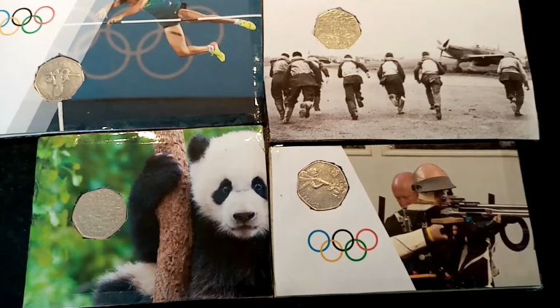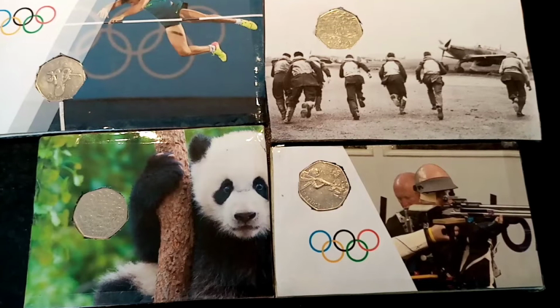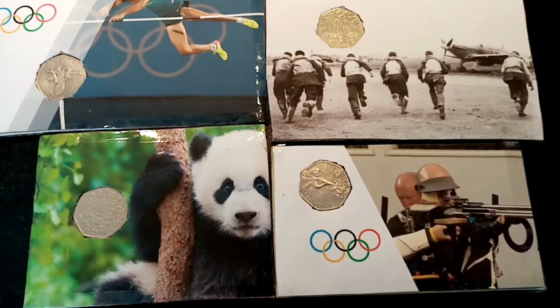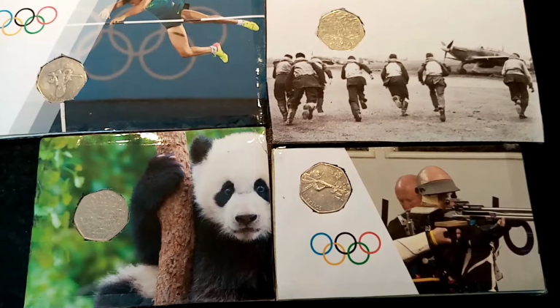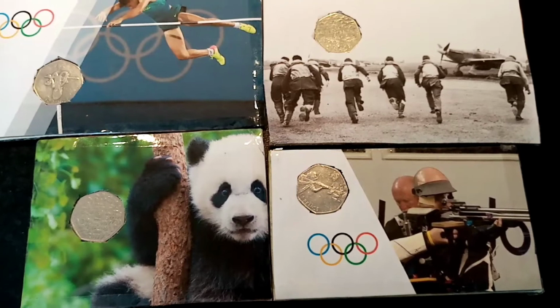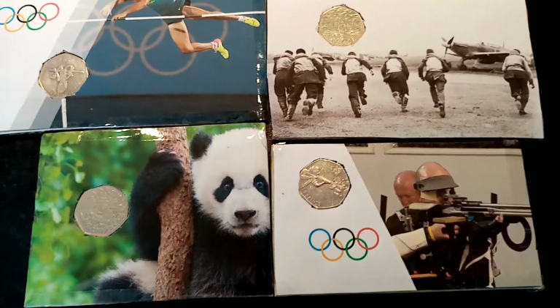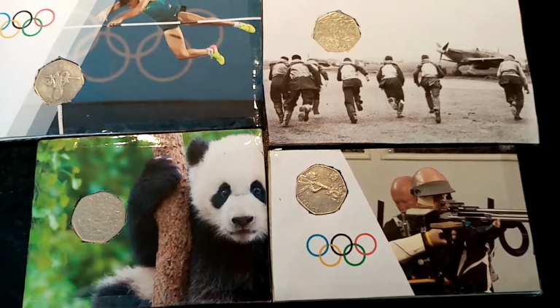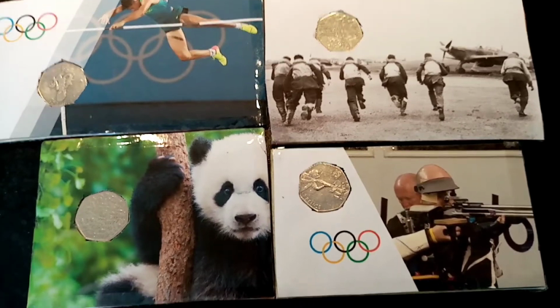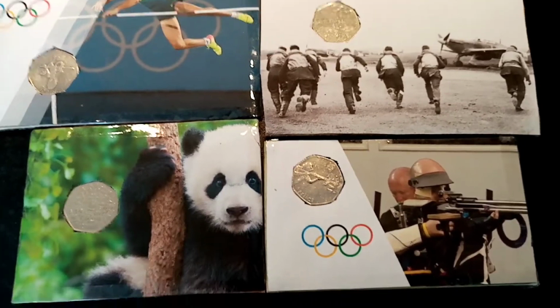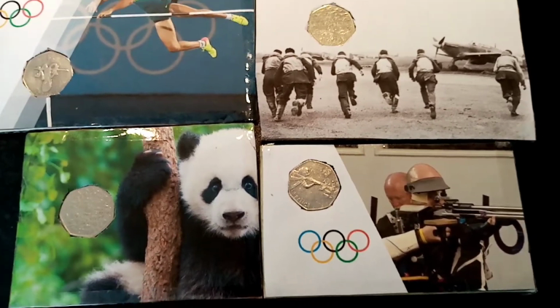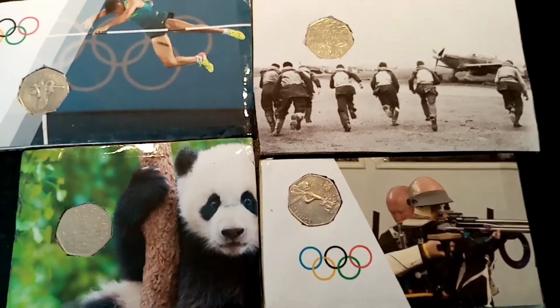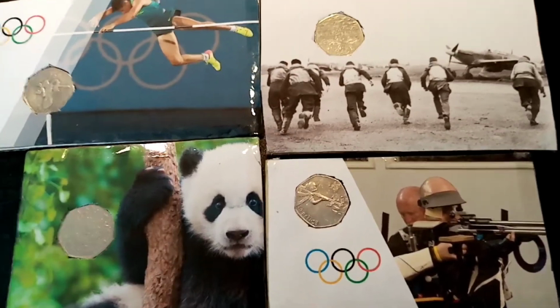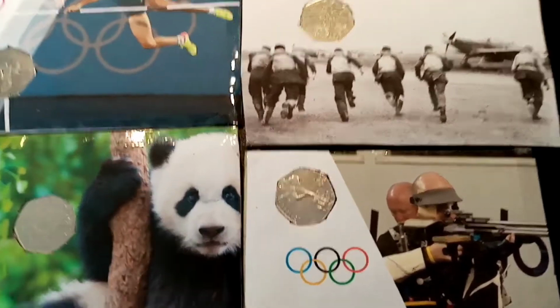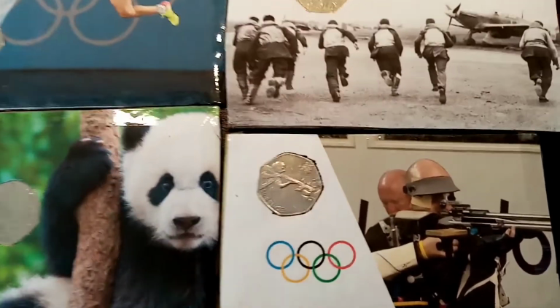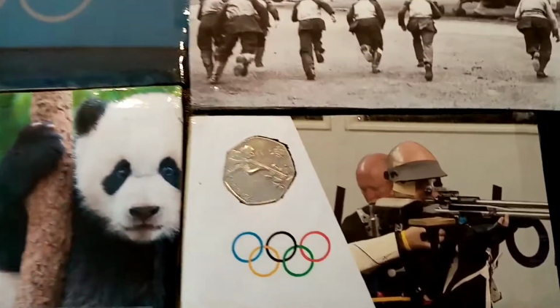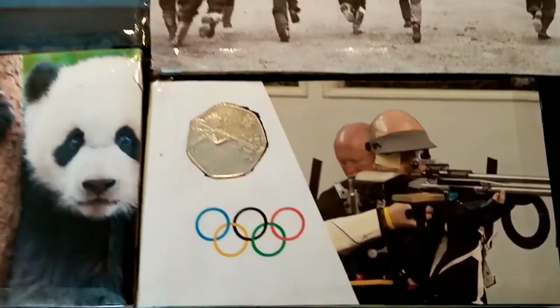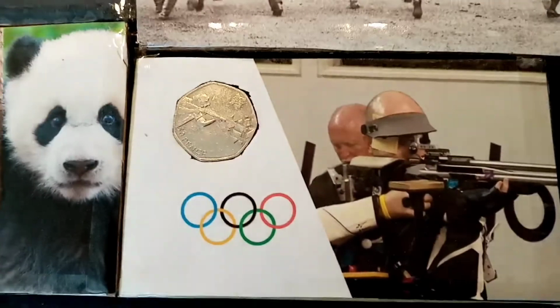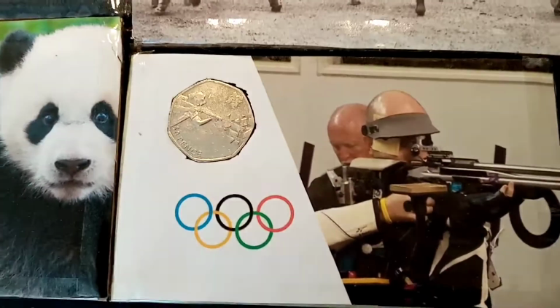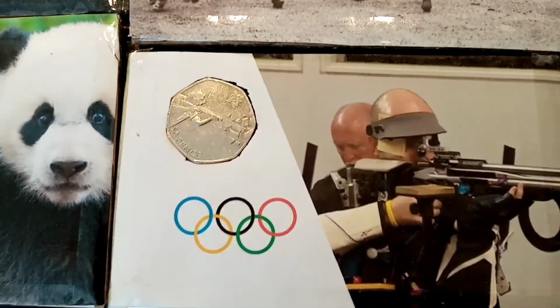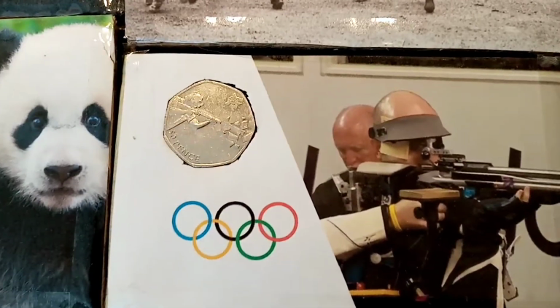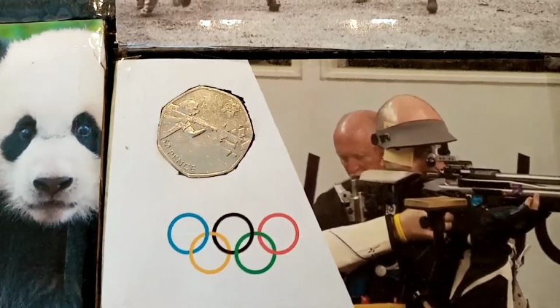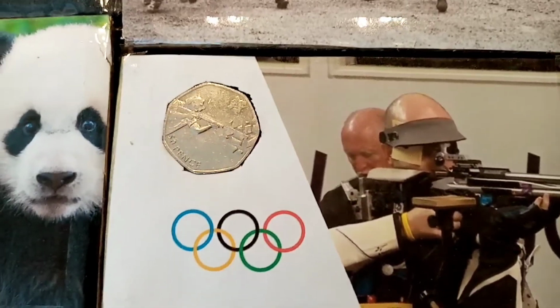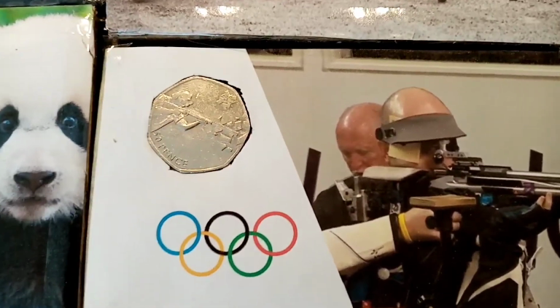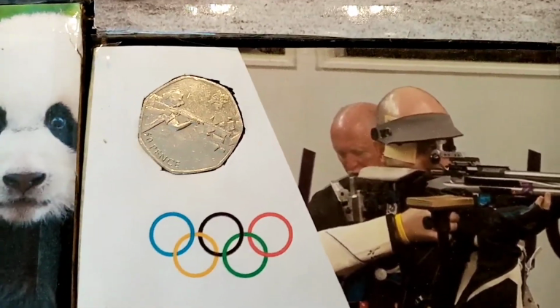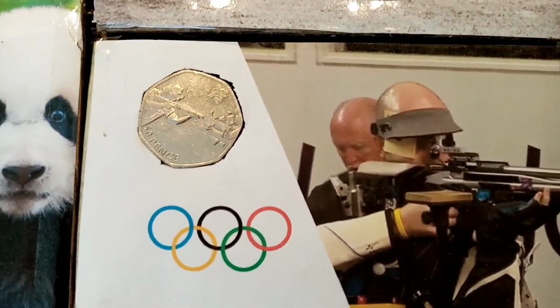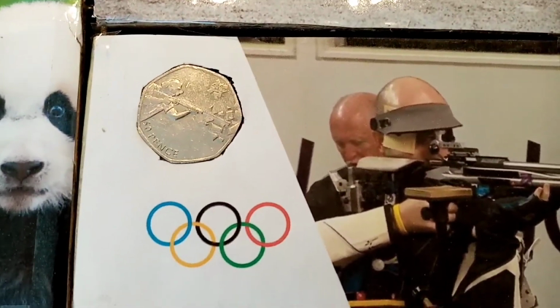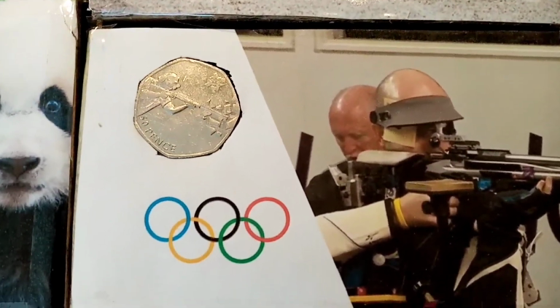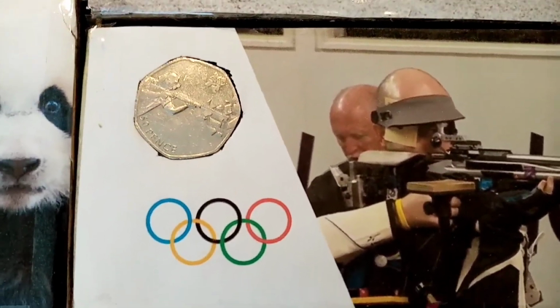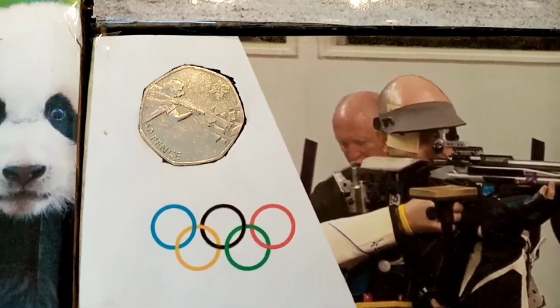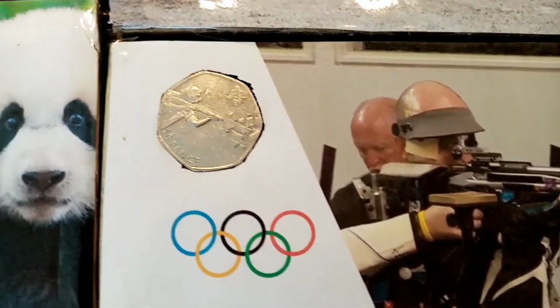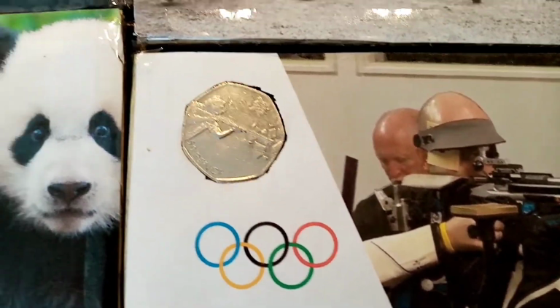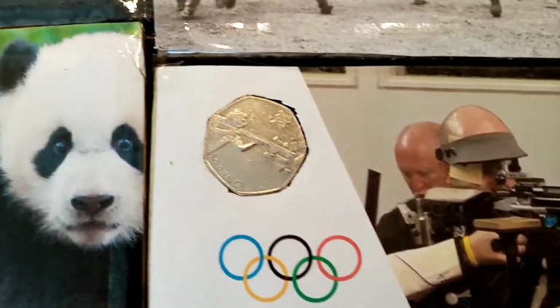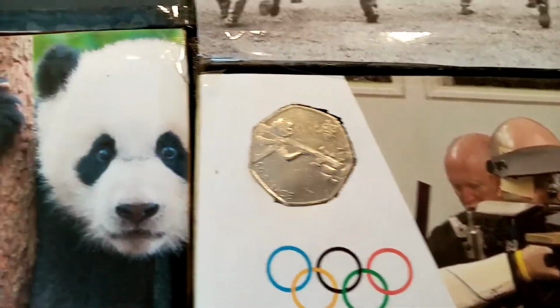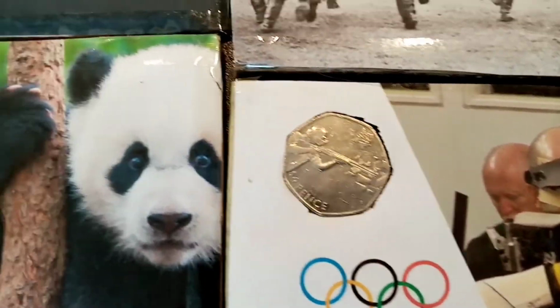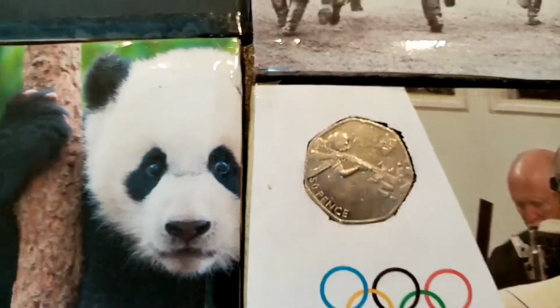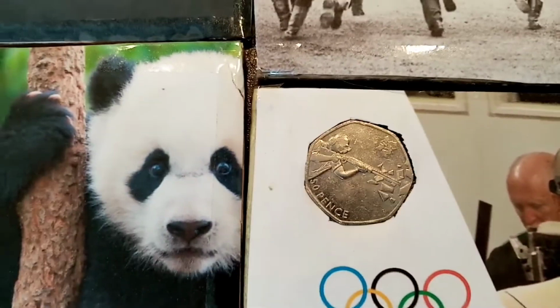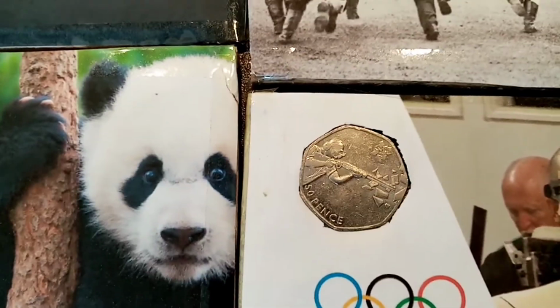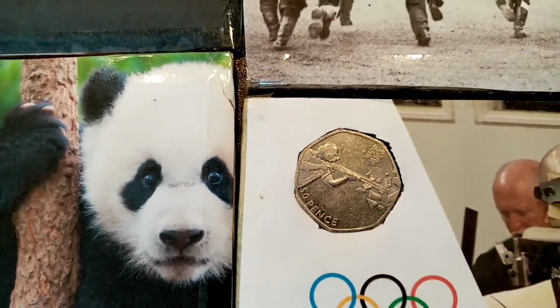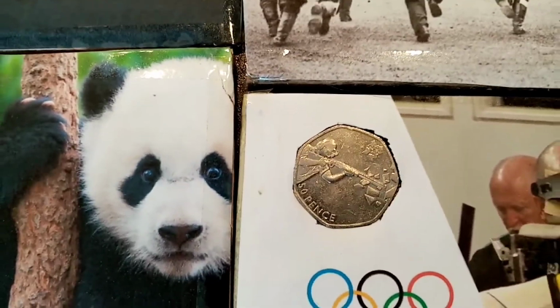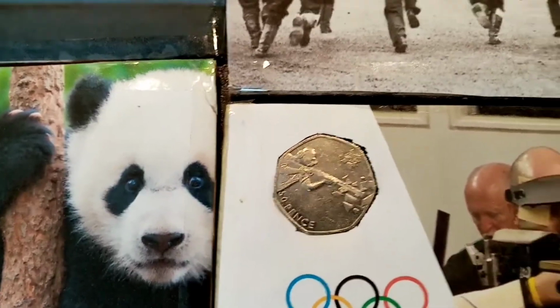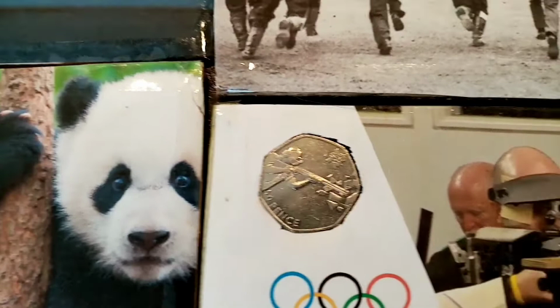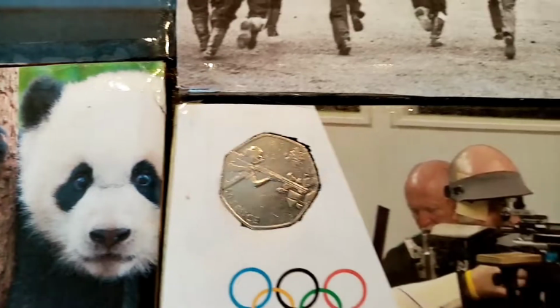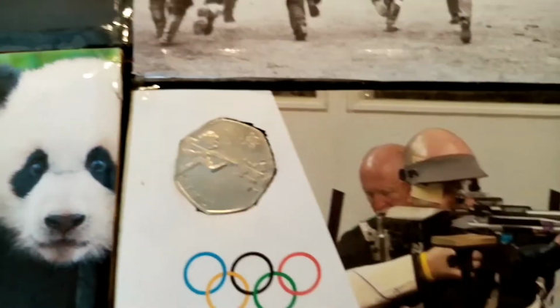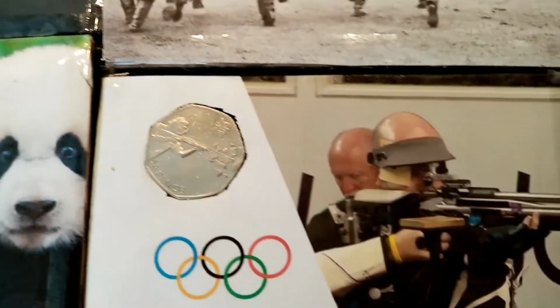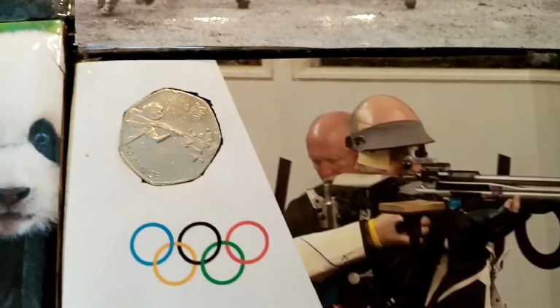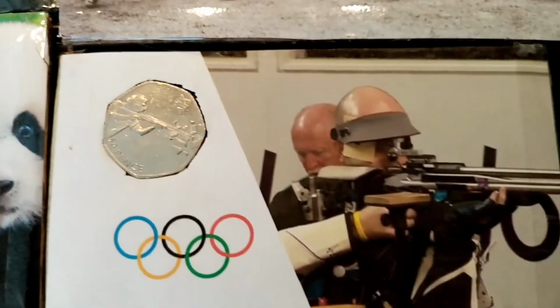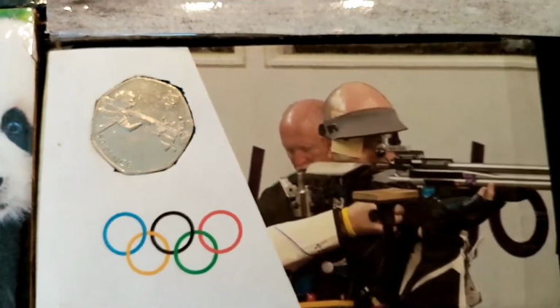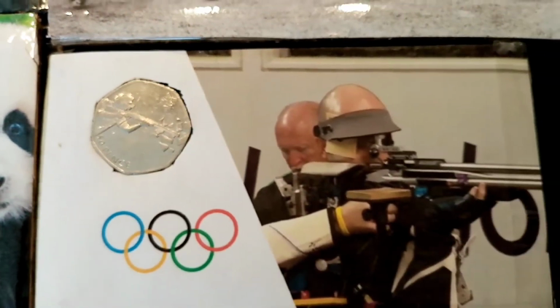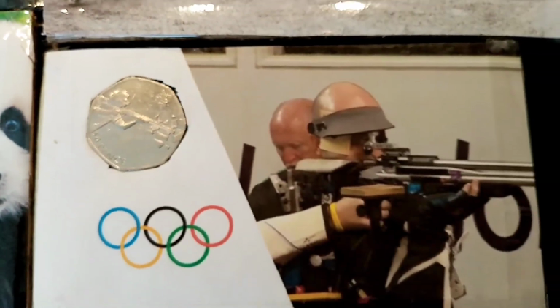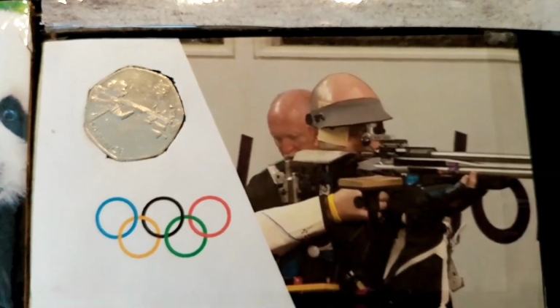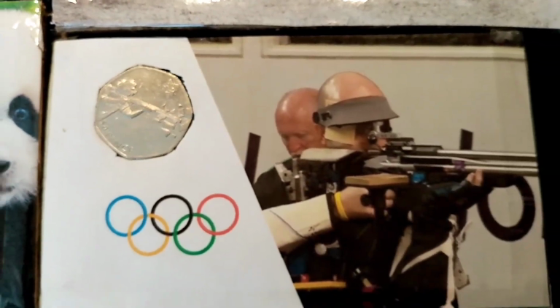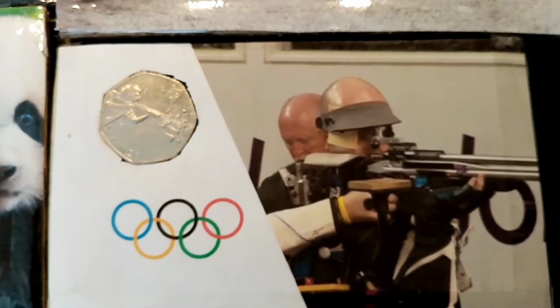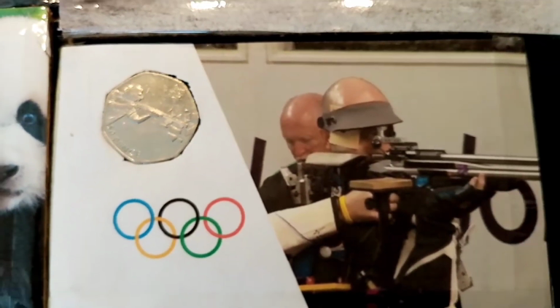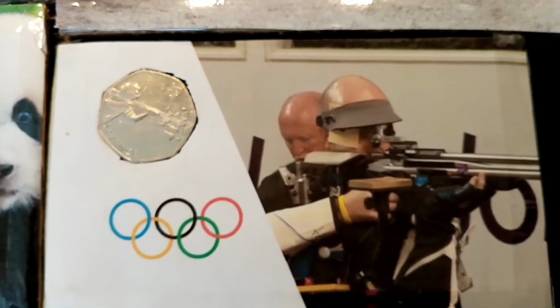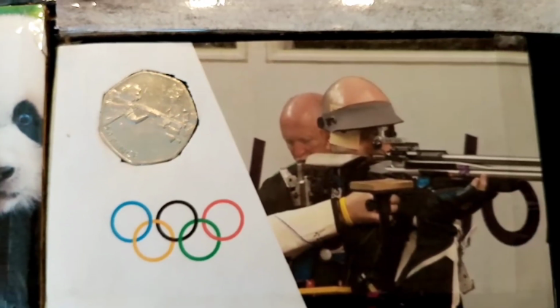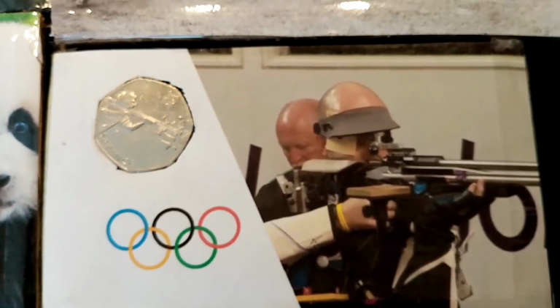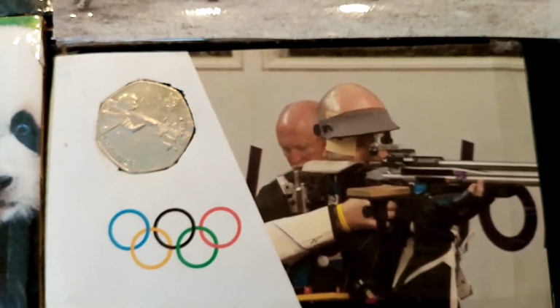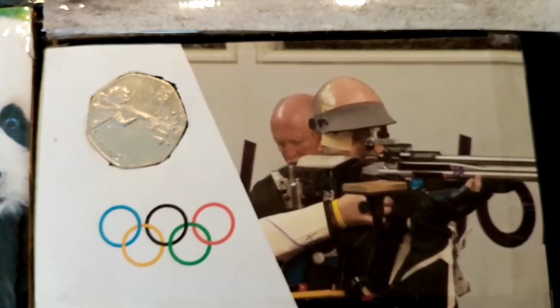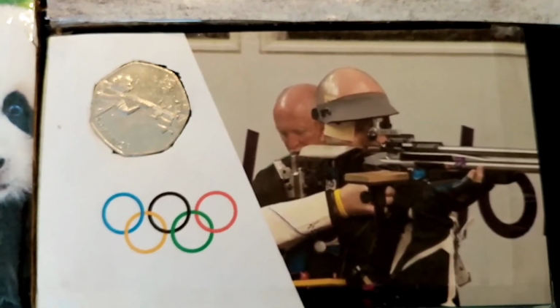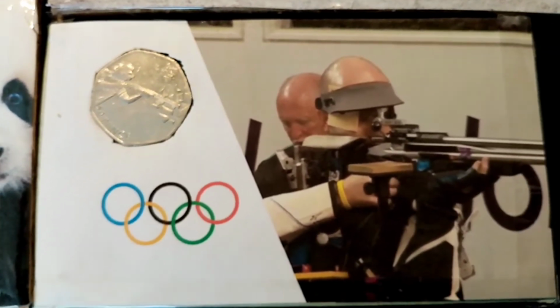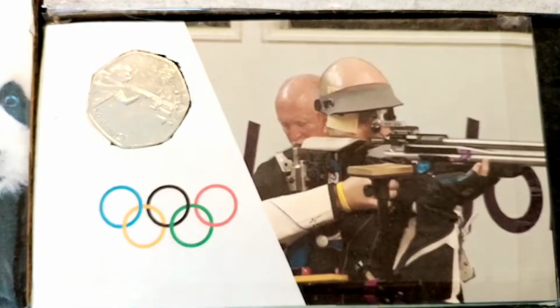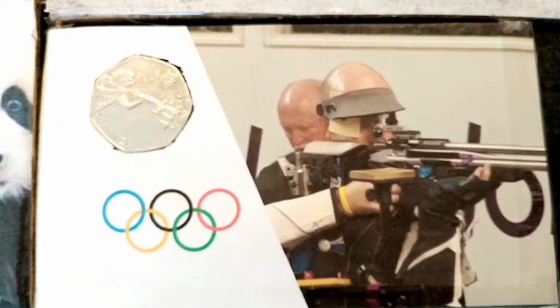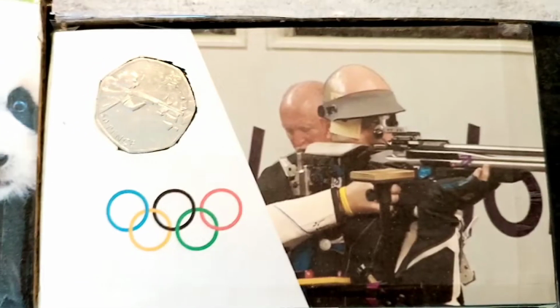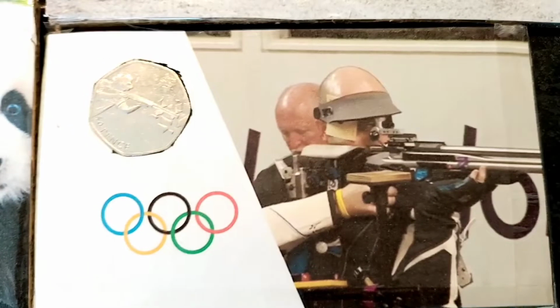Hi guys, Dan Stollers here. Today is P.O. Box opening number 5 and I am really impressed with these. These have become some of the coolest things I've ever seen.